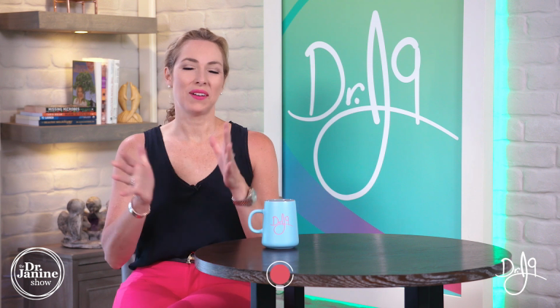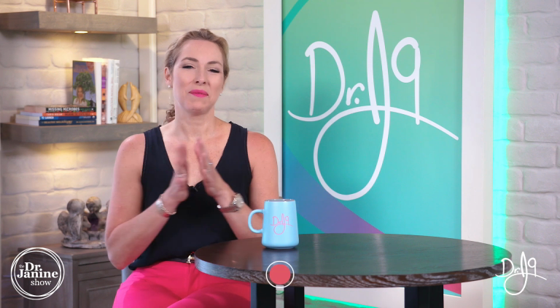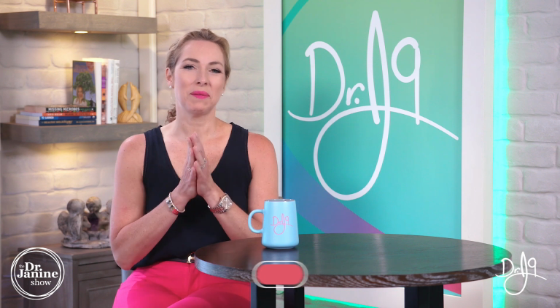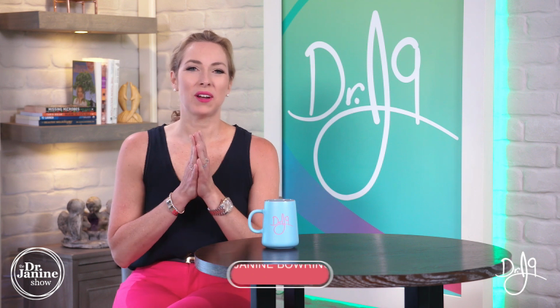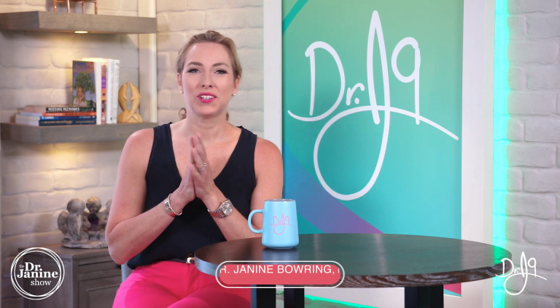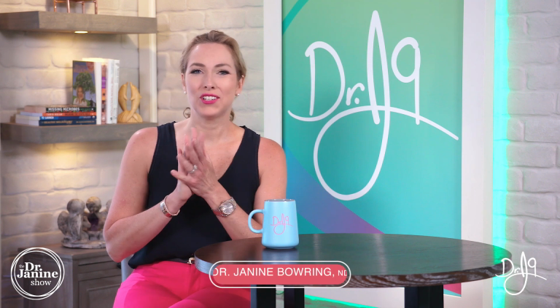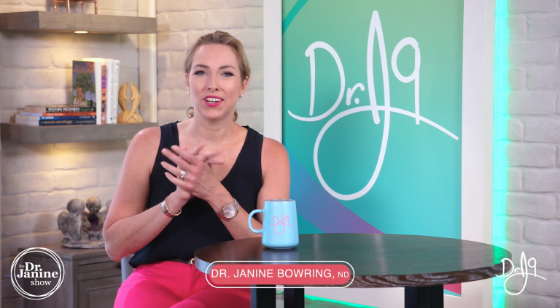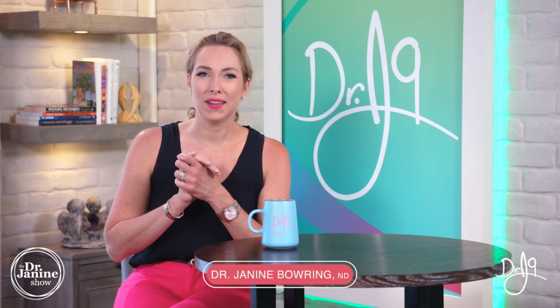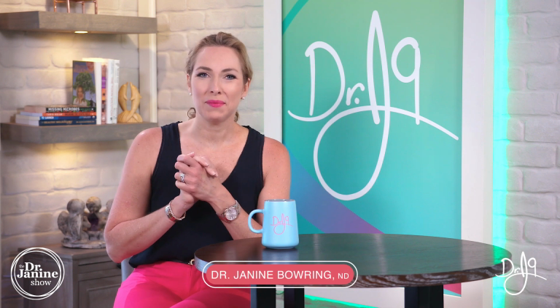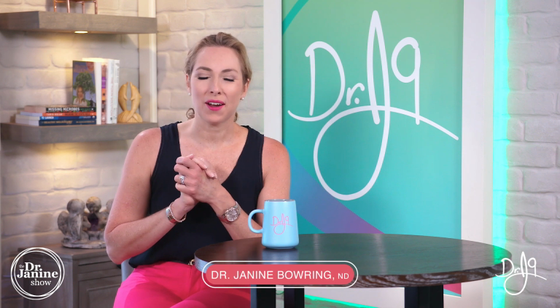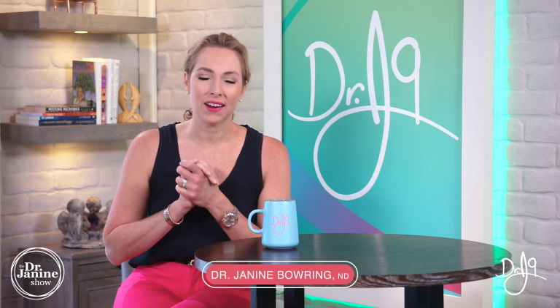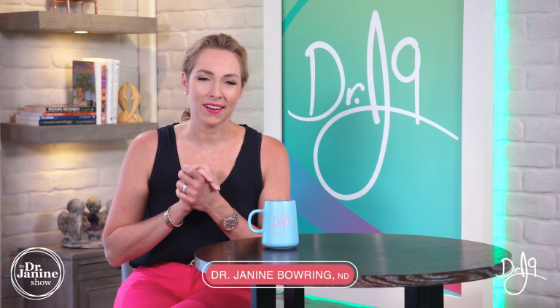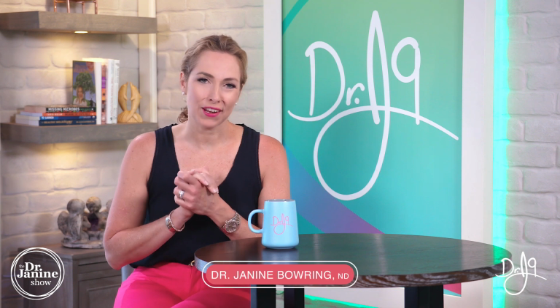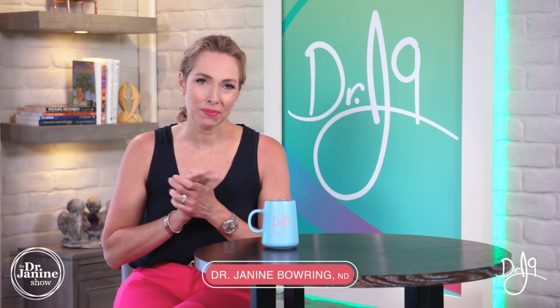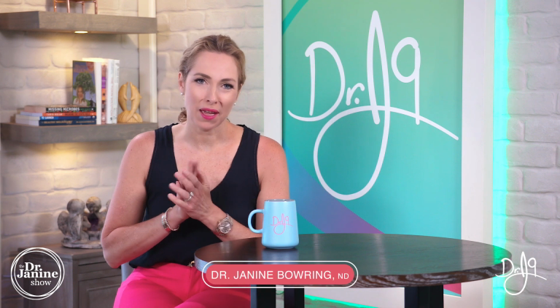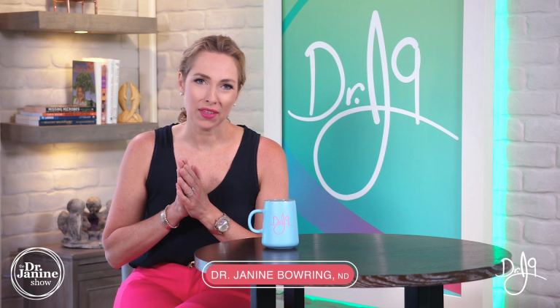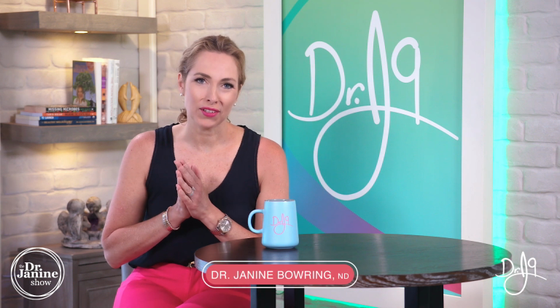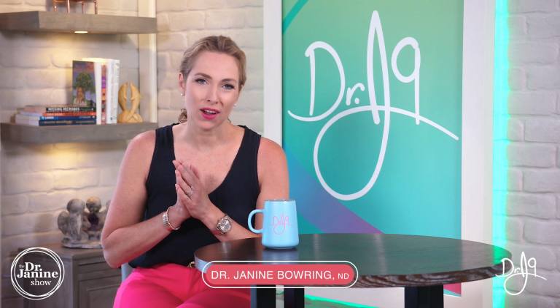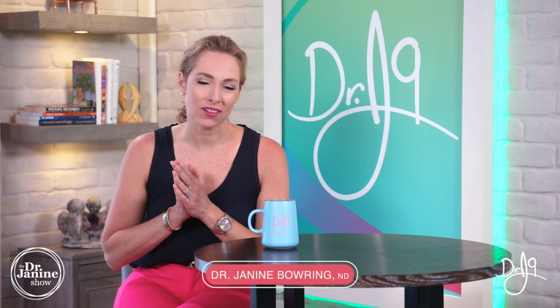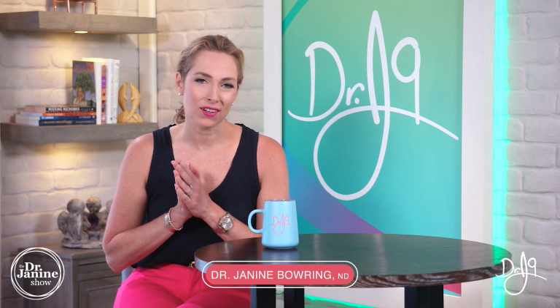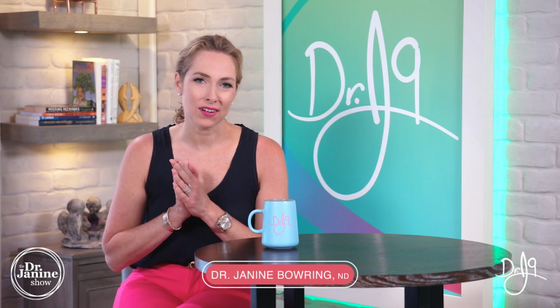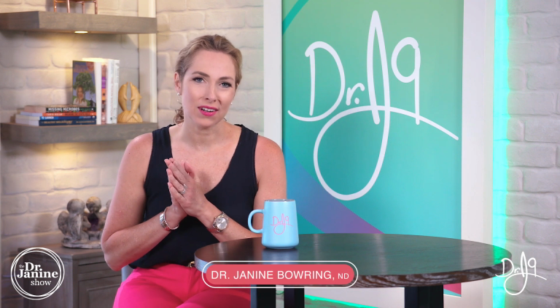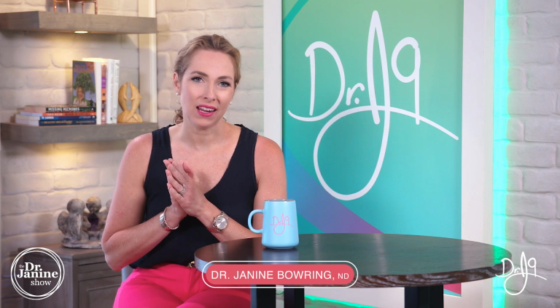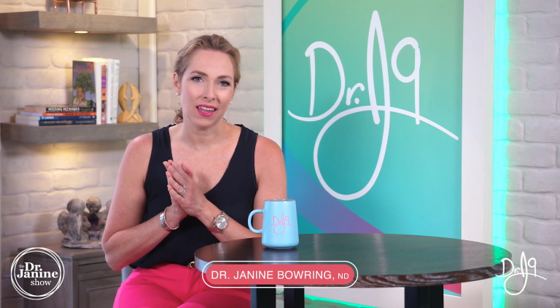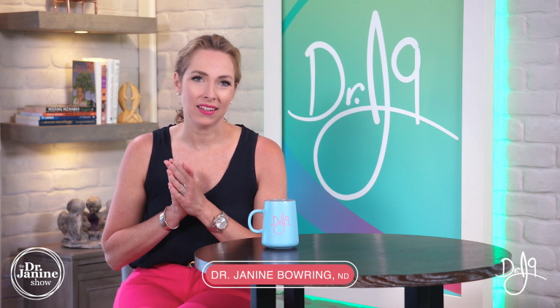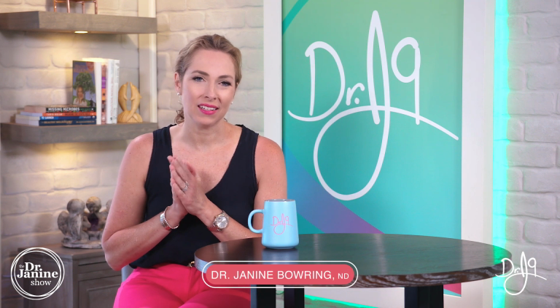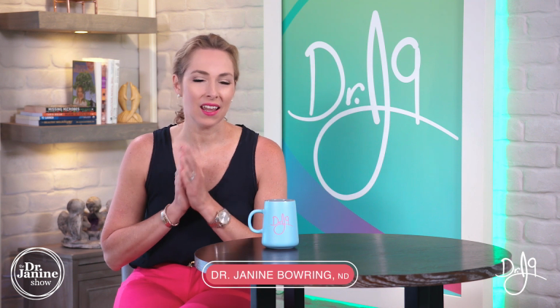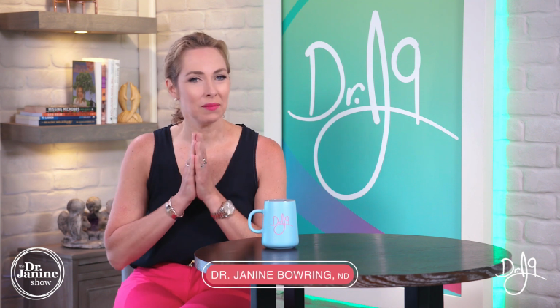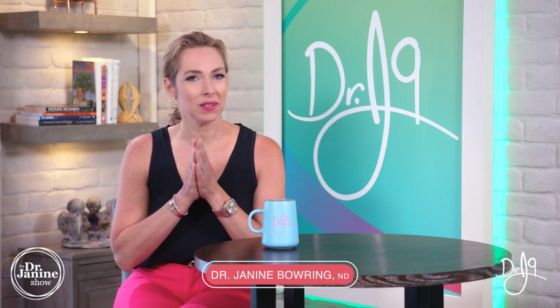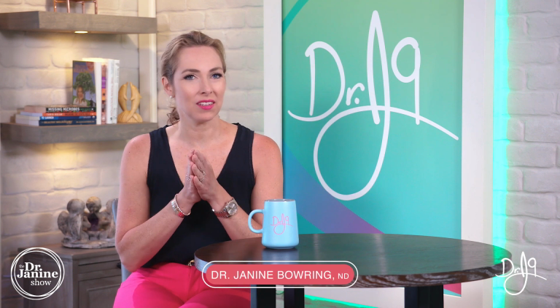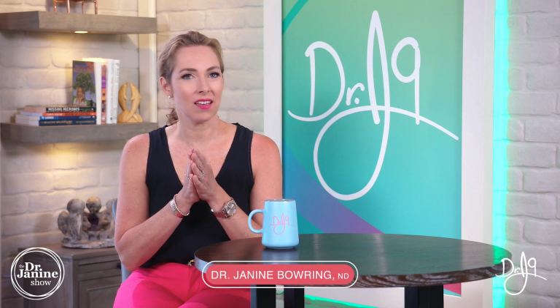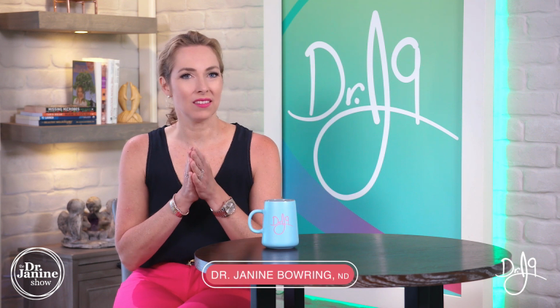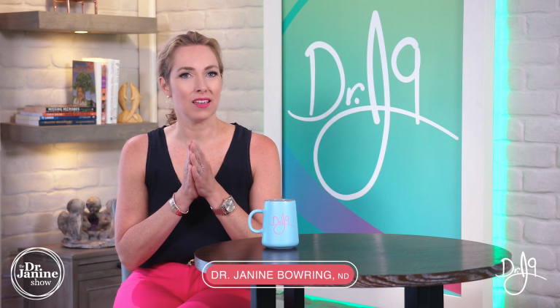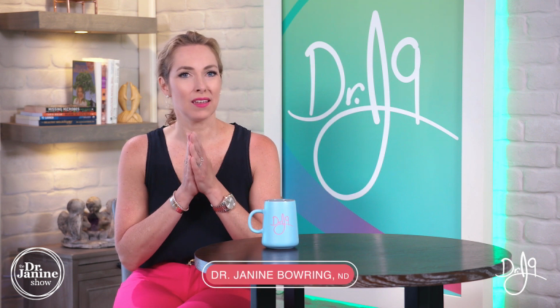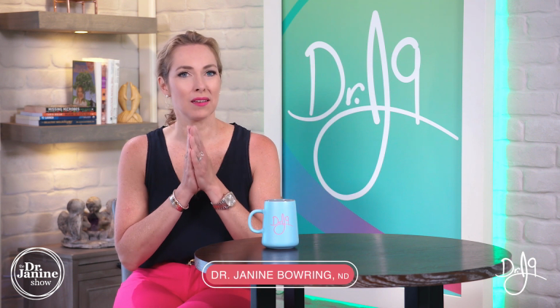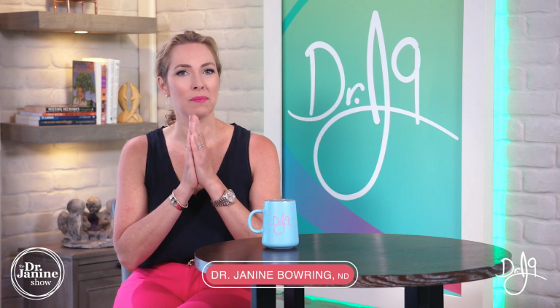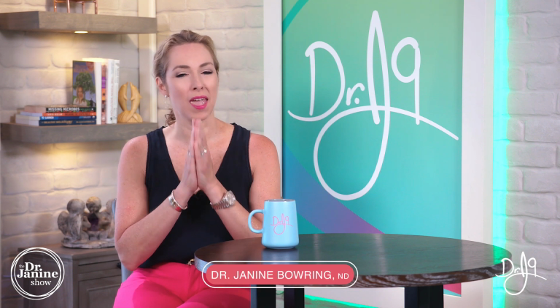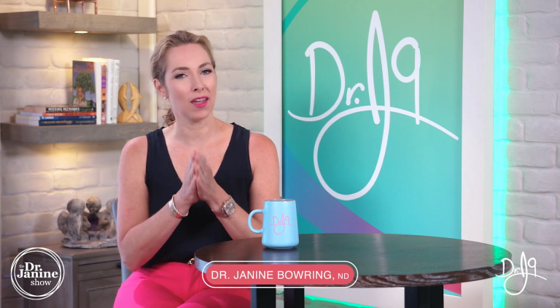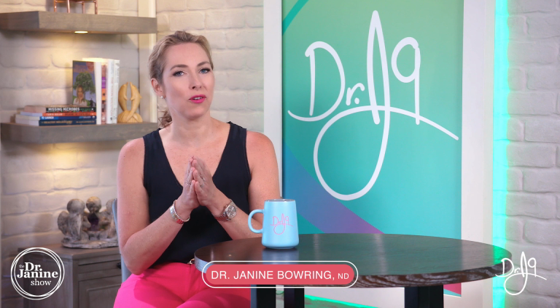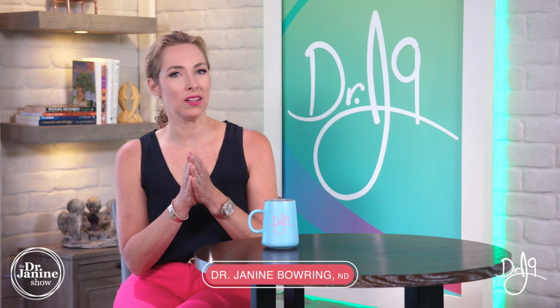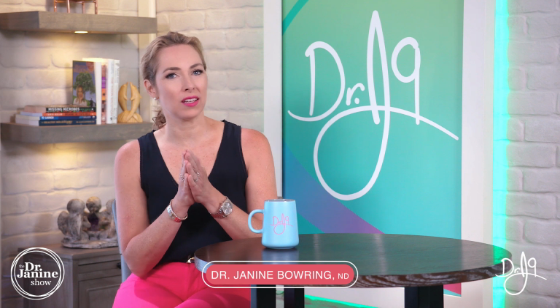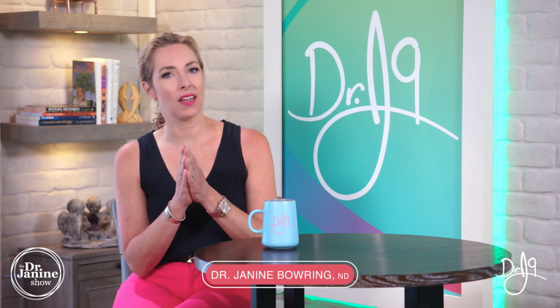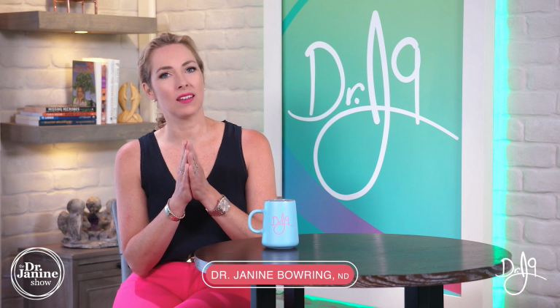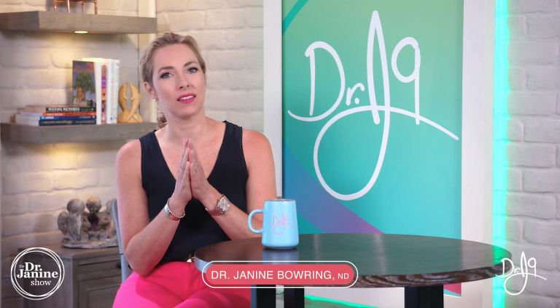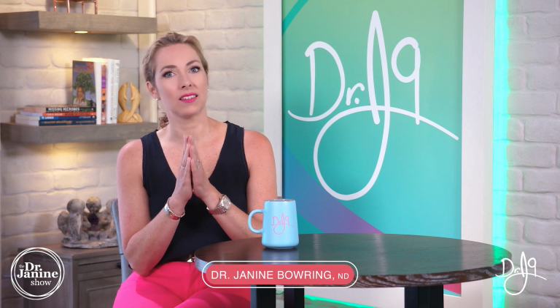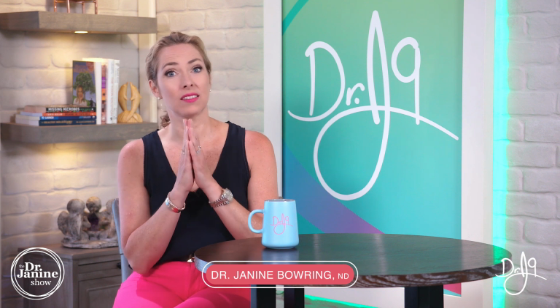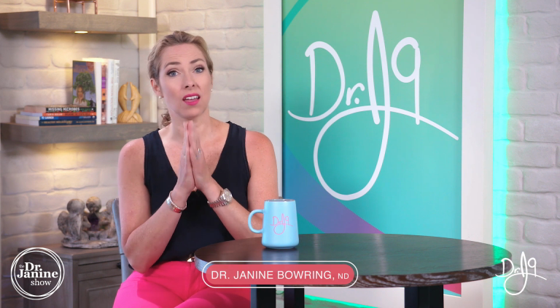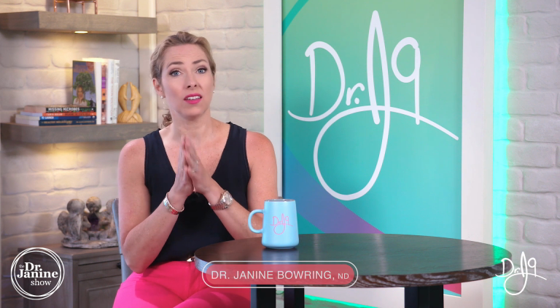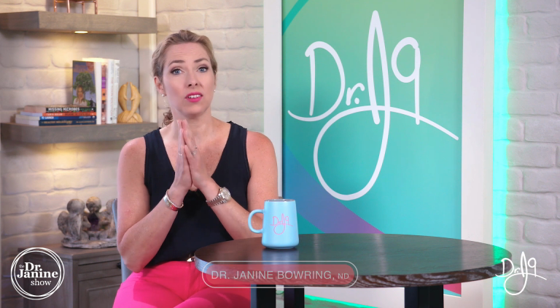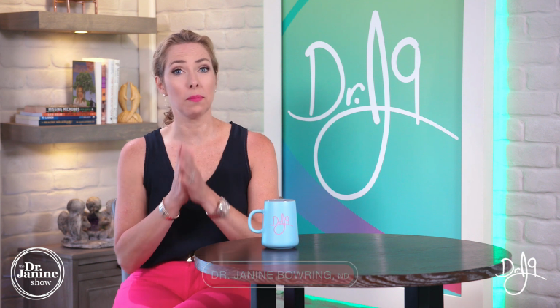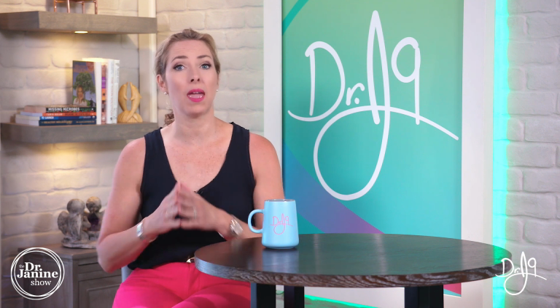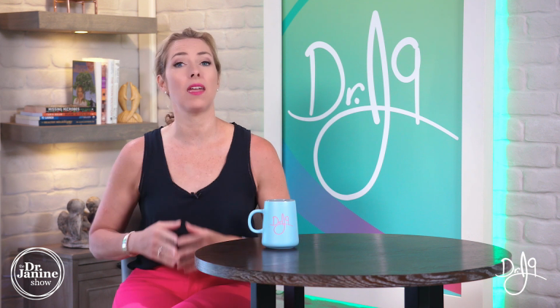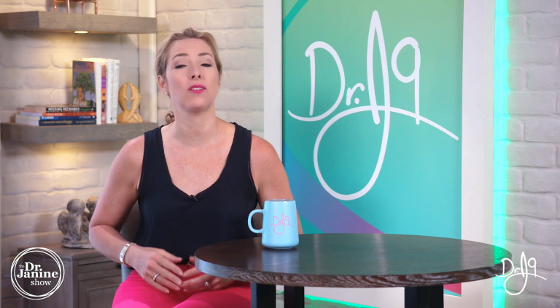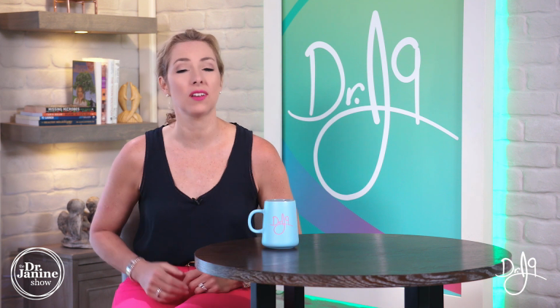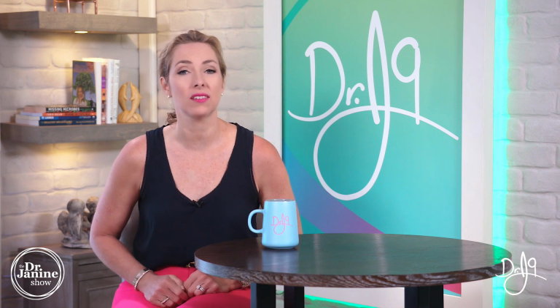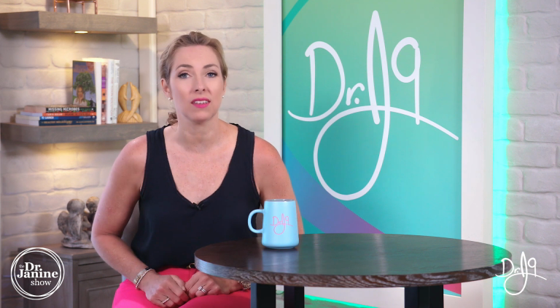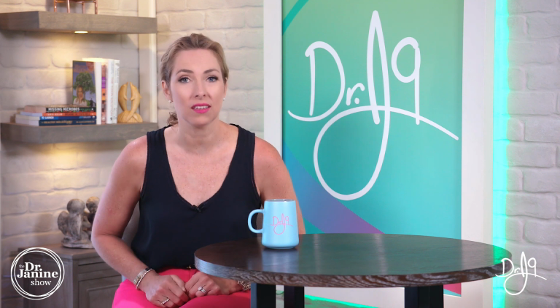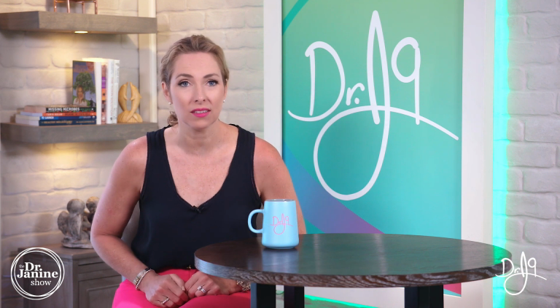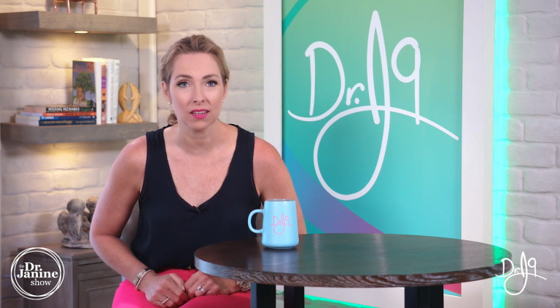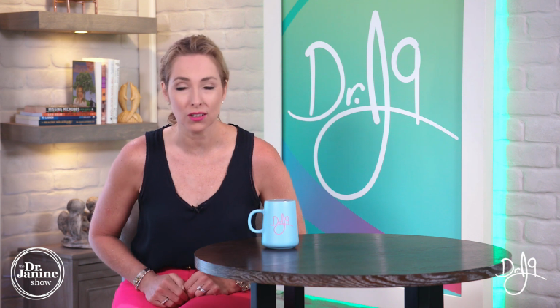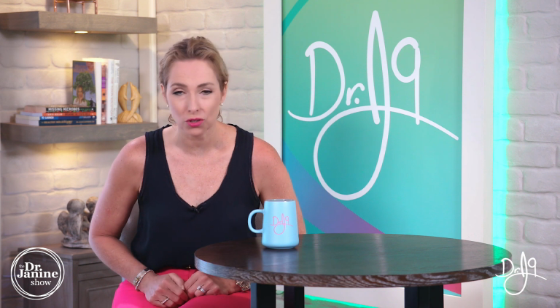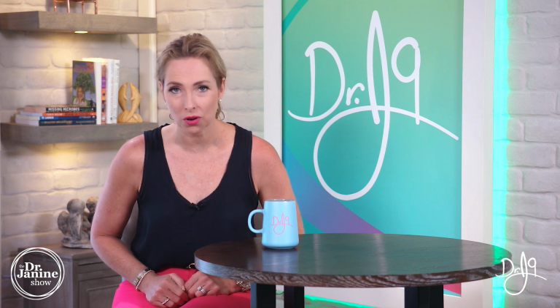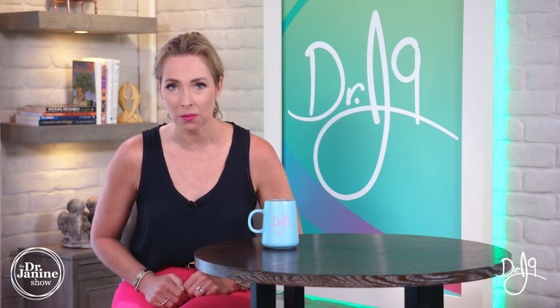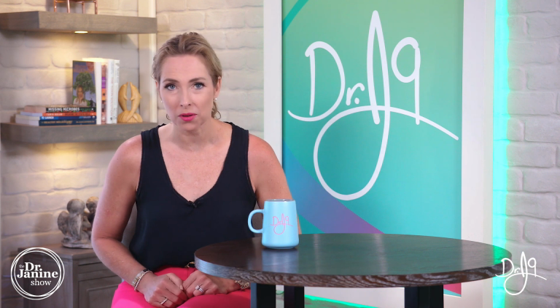Welcome, I'm Dr. Janine Bowering, naturopathic doctor, and today I'm discussing pancreatitis and signs your pancreas is in trouble.